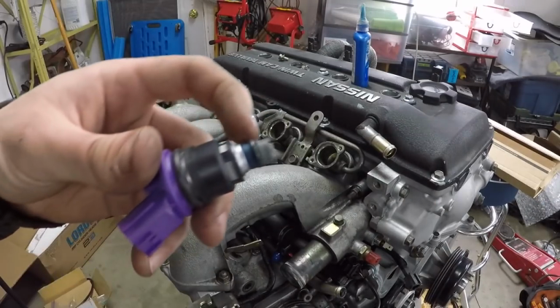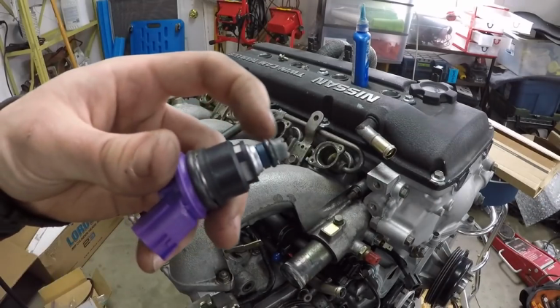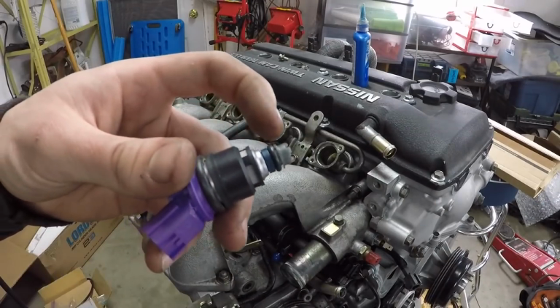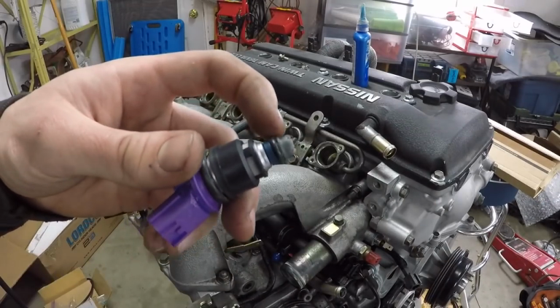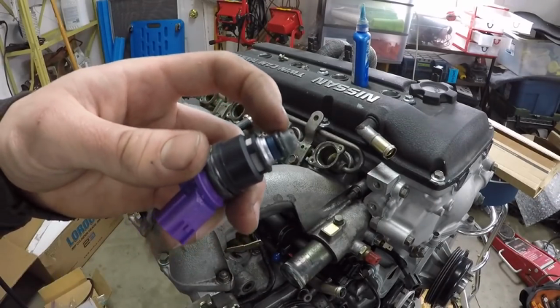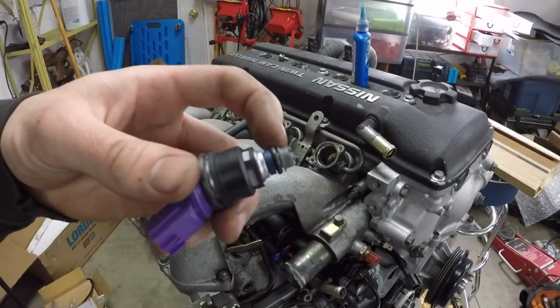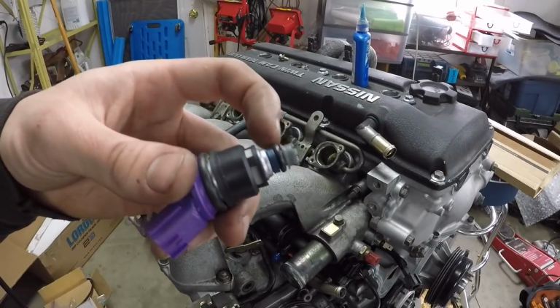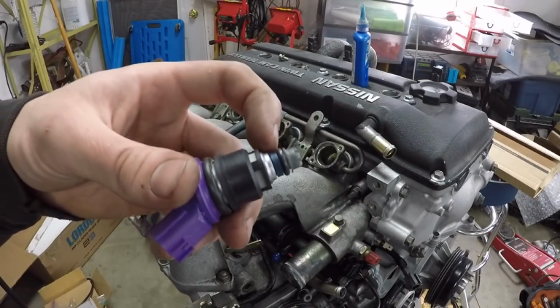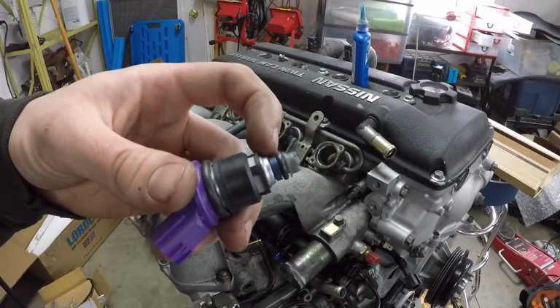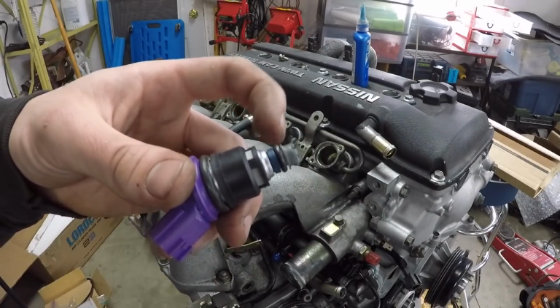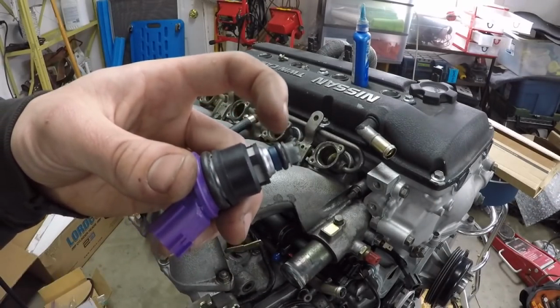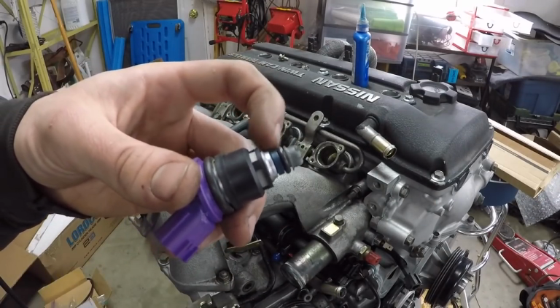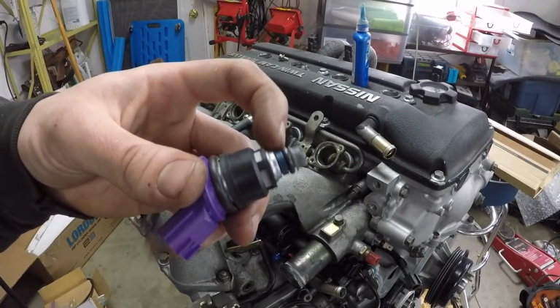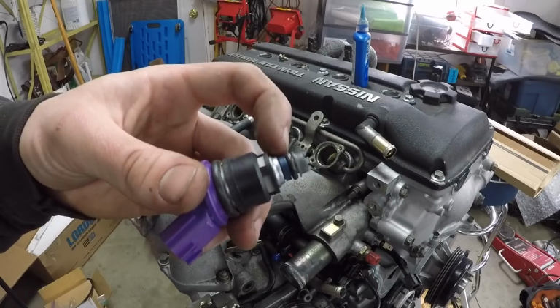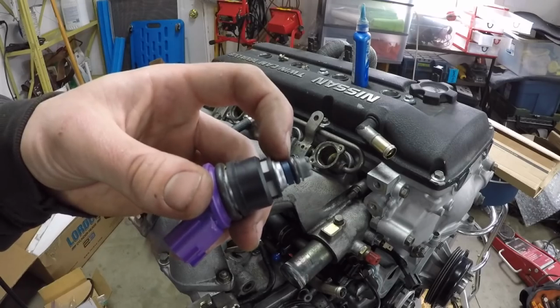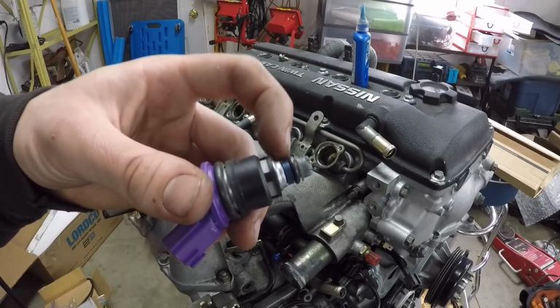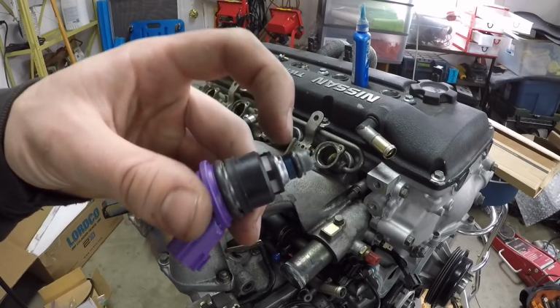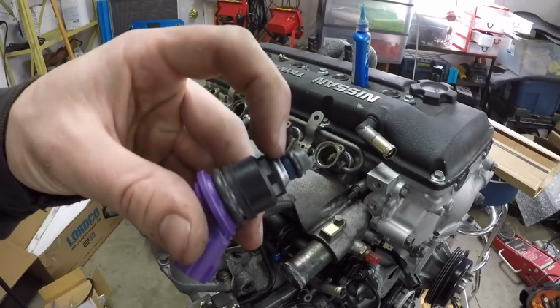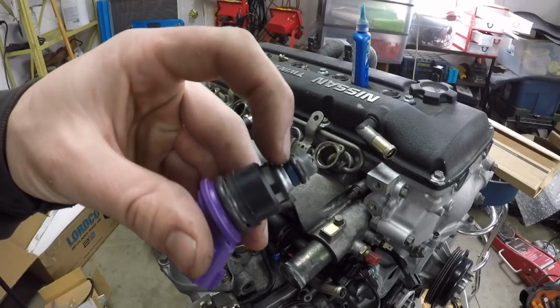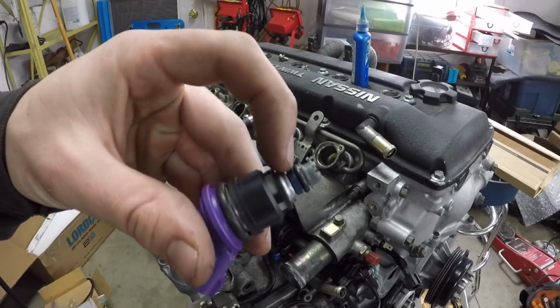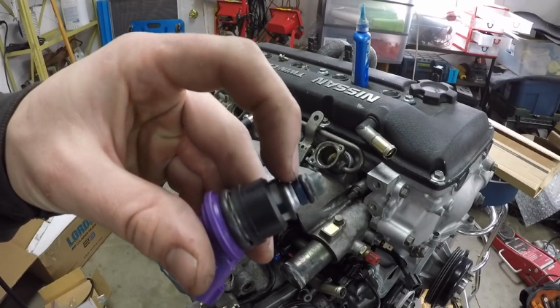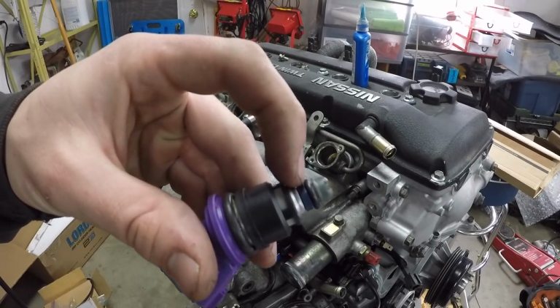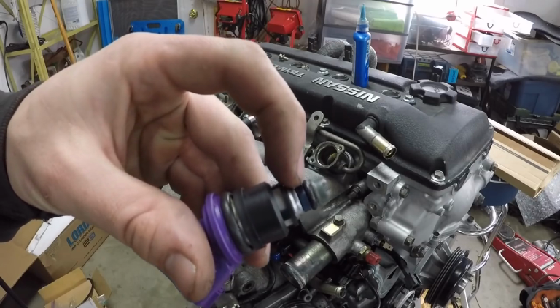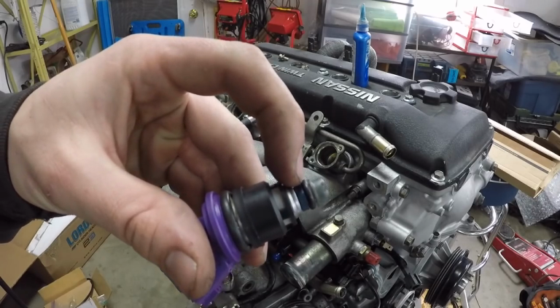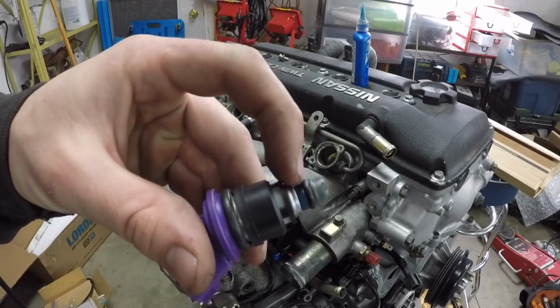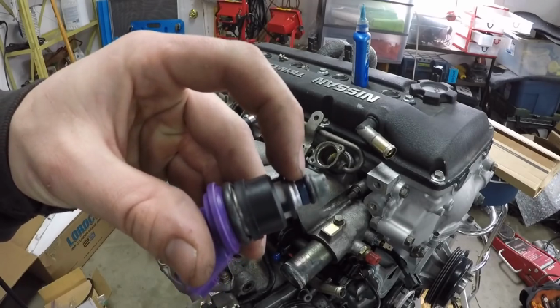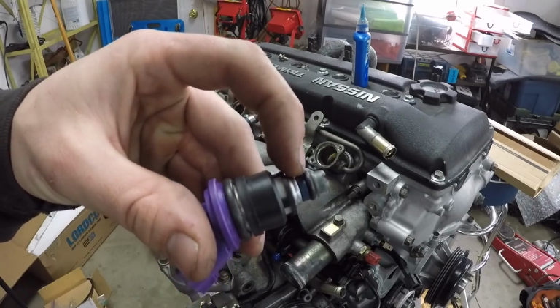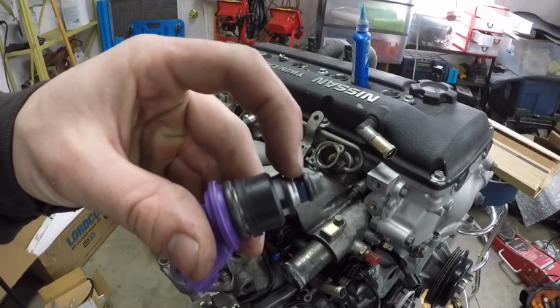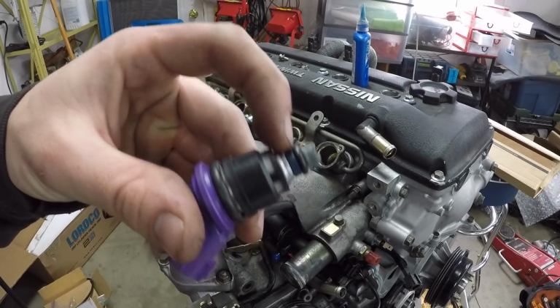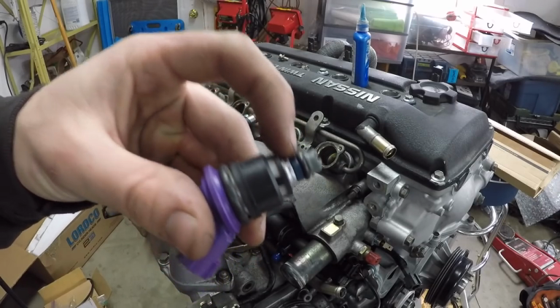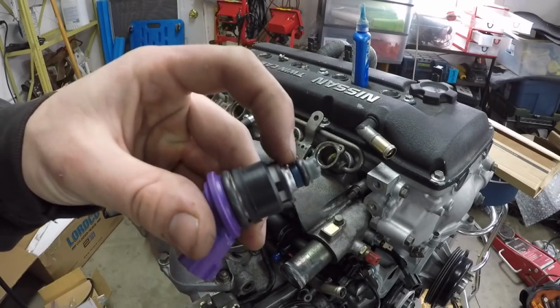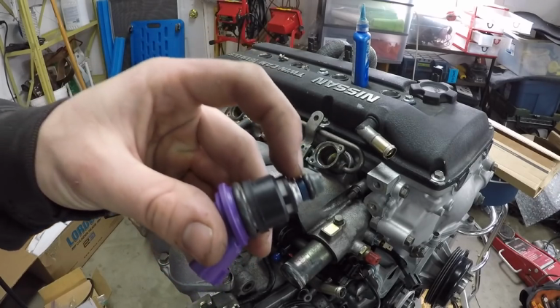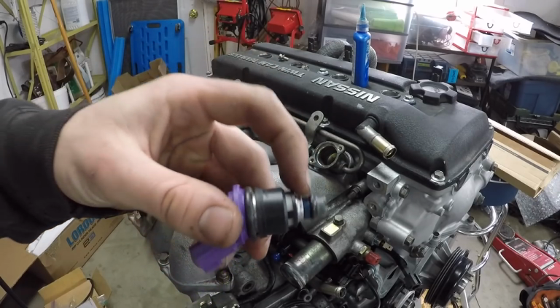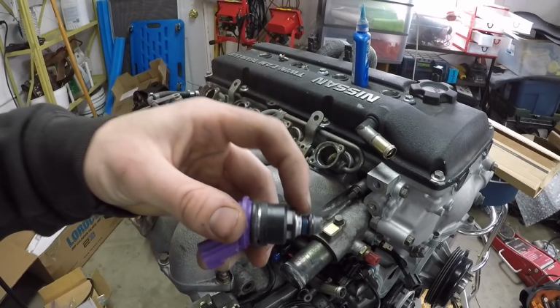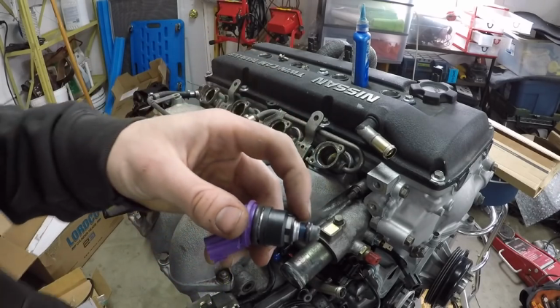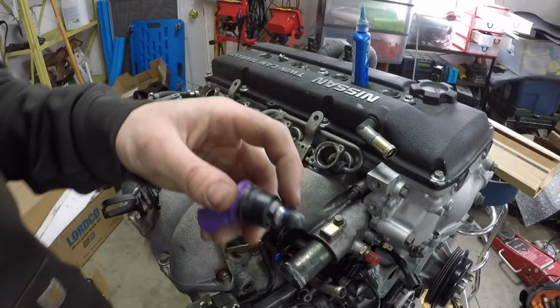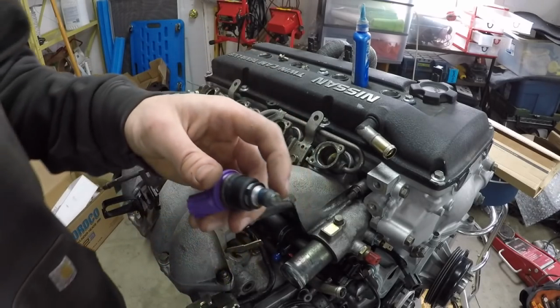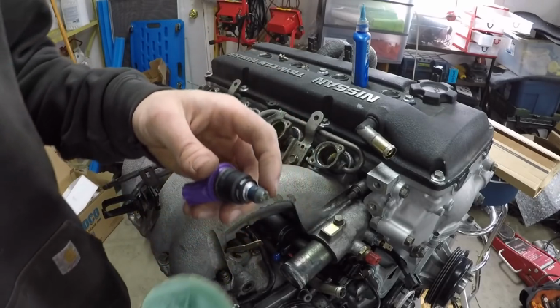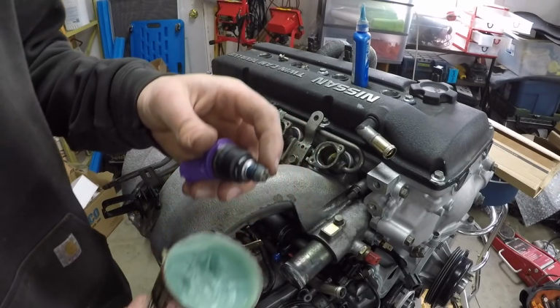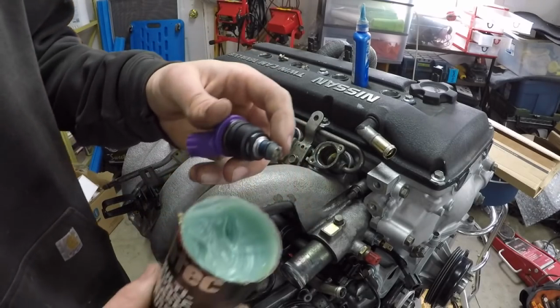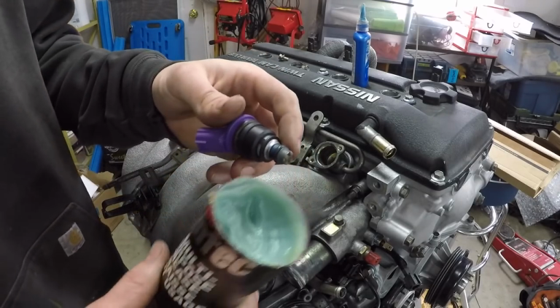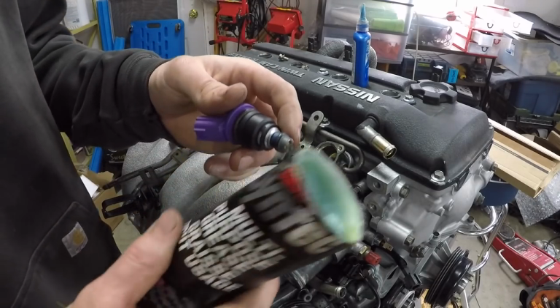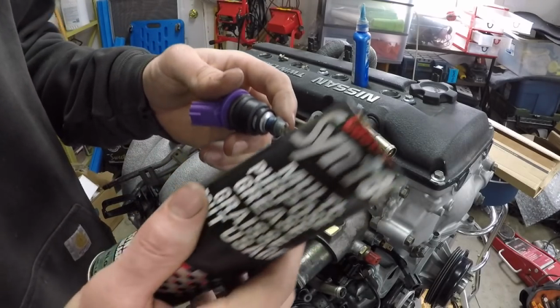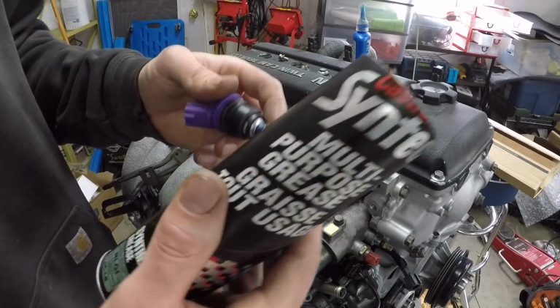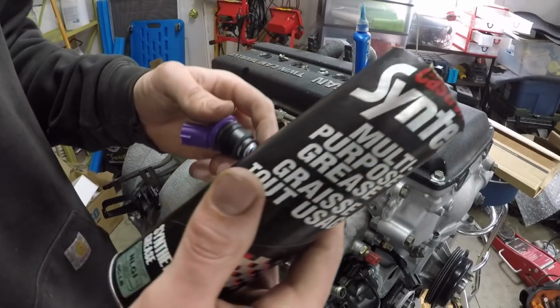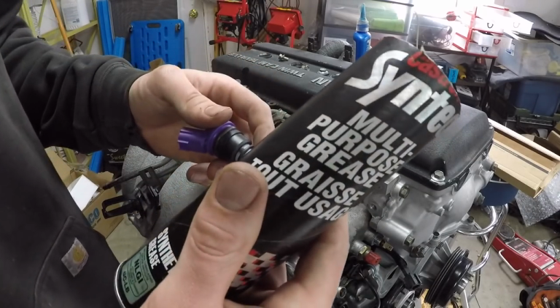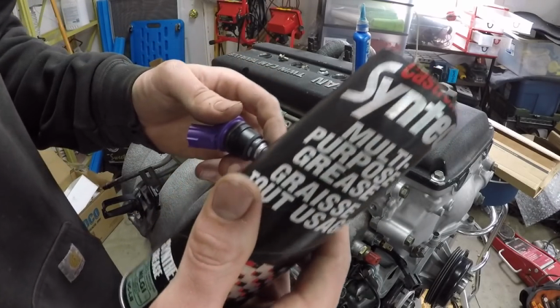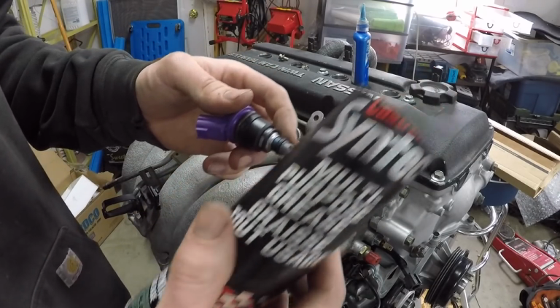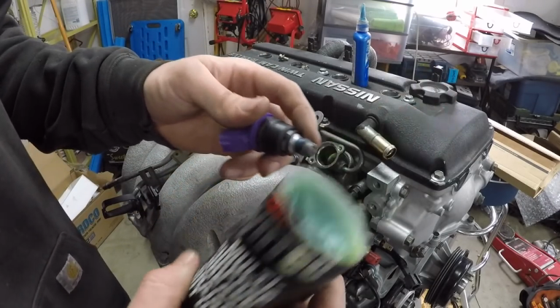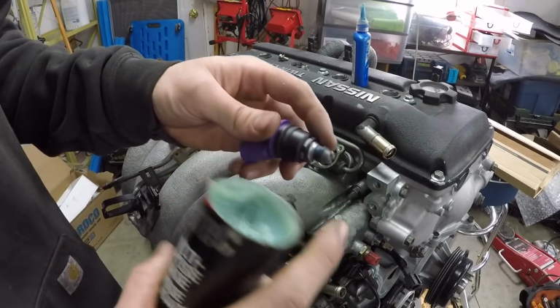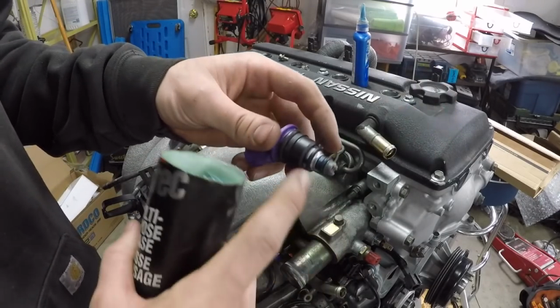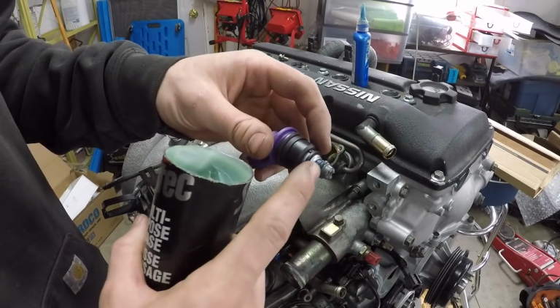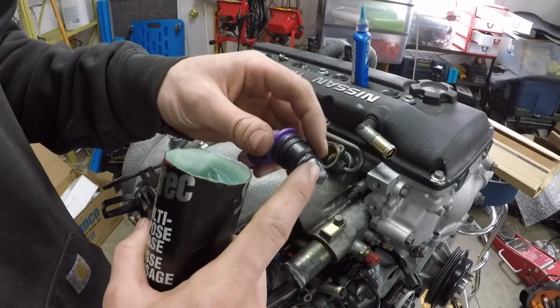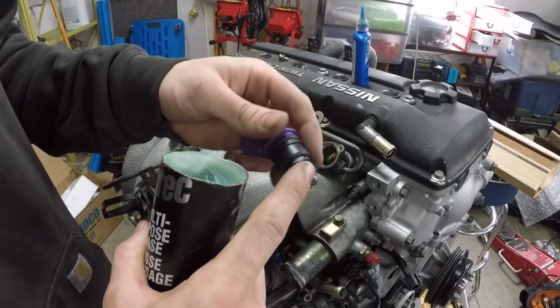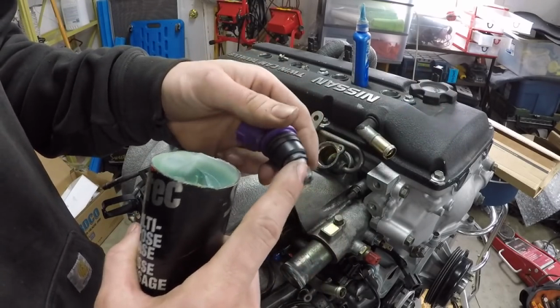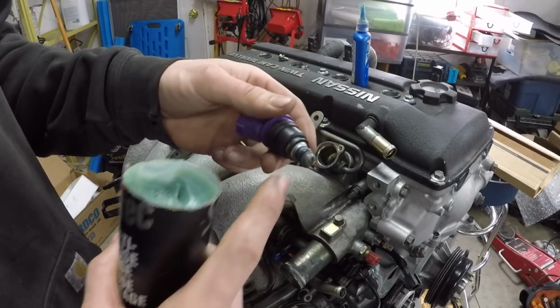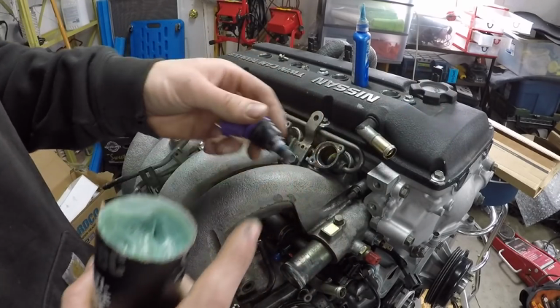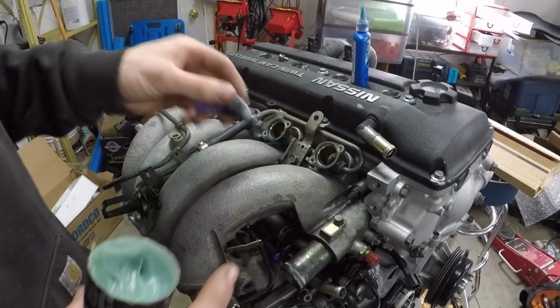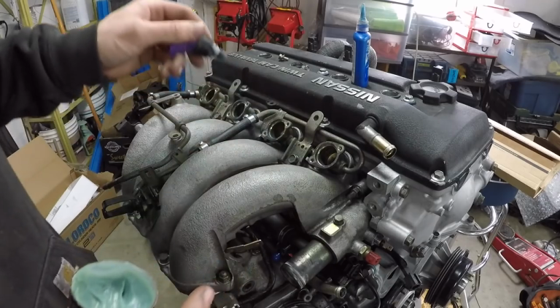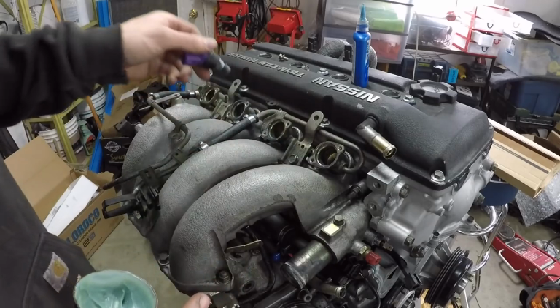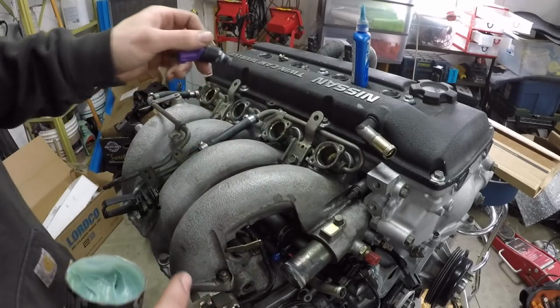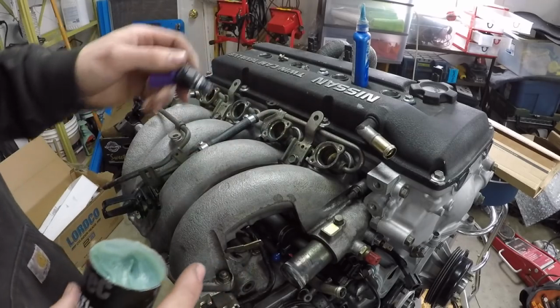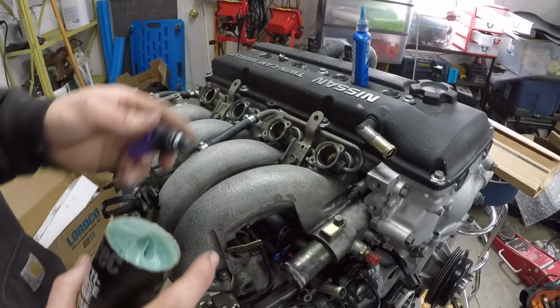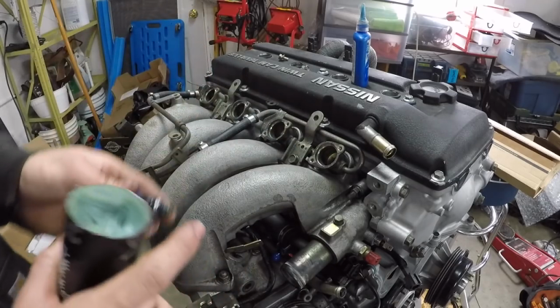So I replaced the O-rings on the injectors. Don't want to reuse these, so I replaced those and put a little bit of grease on them just to help them pop in.